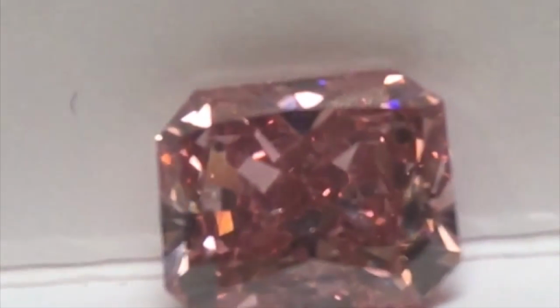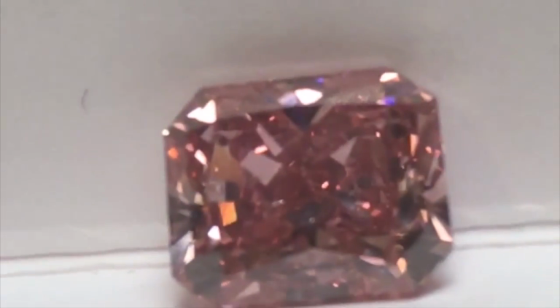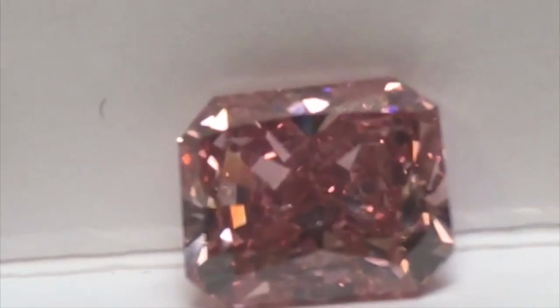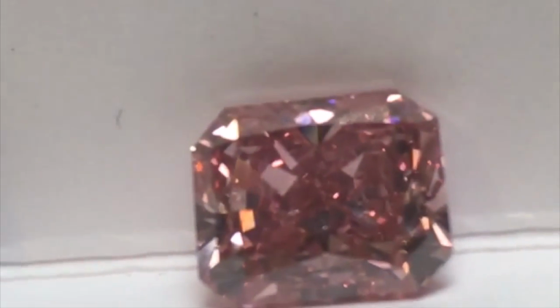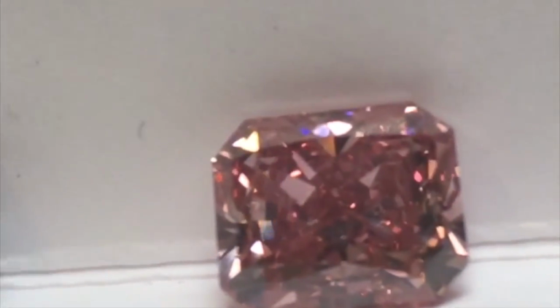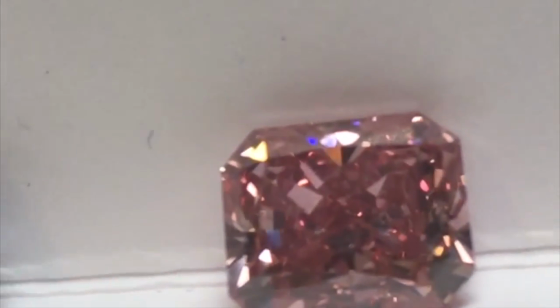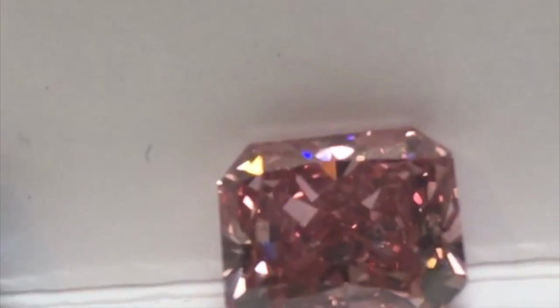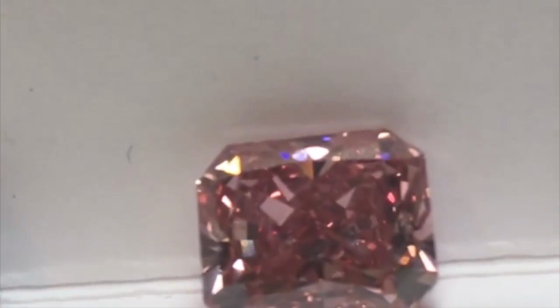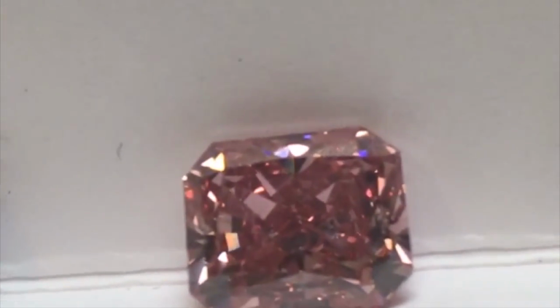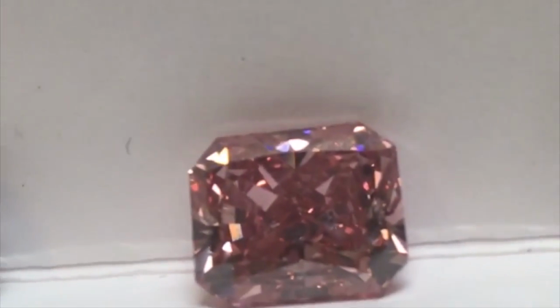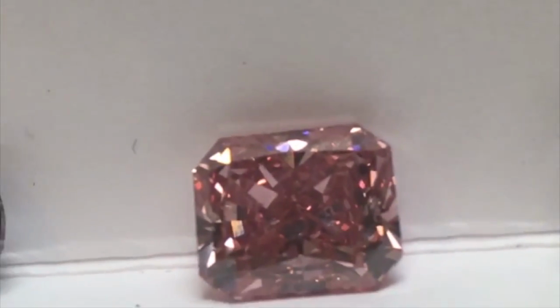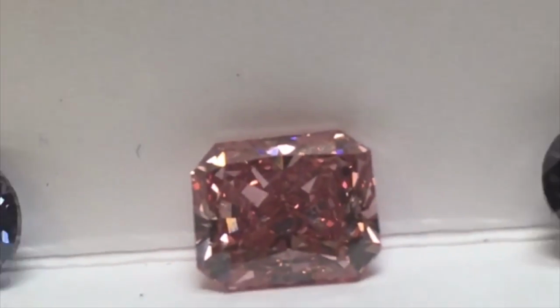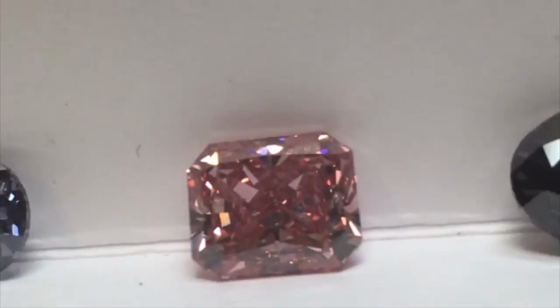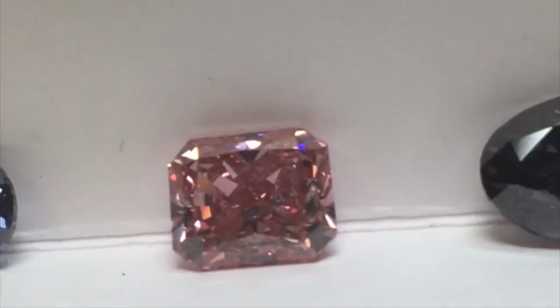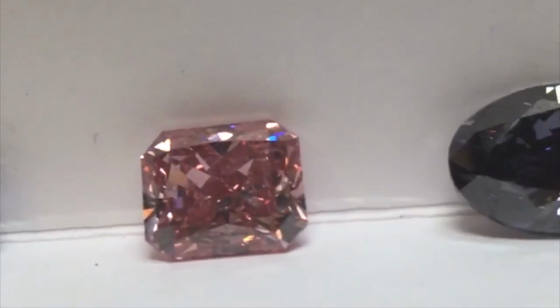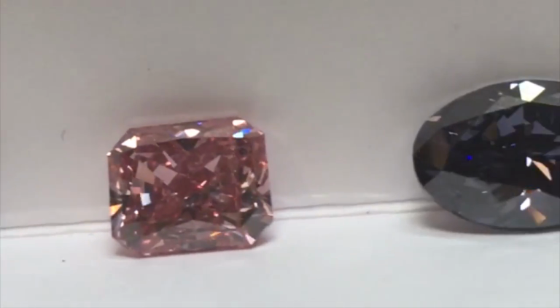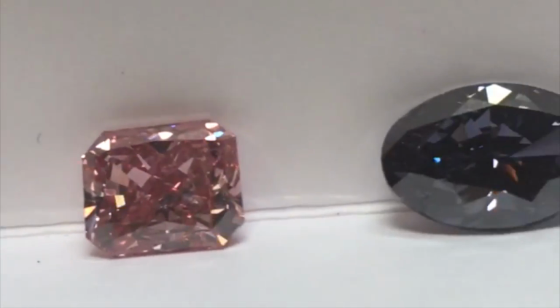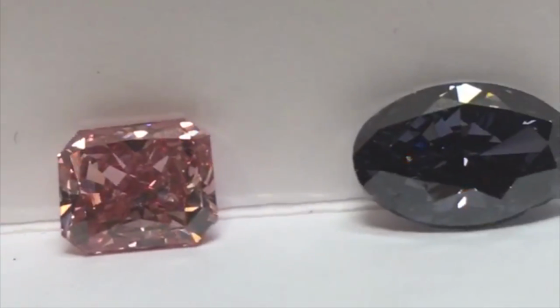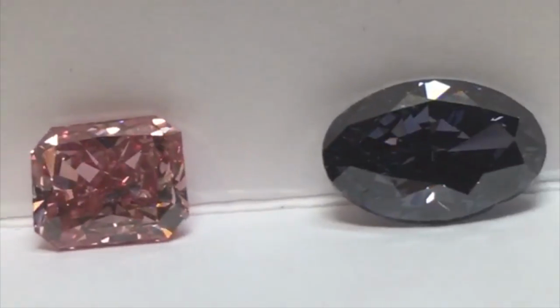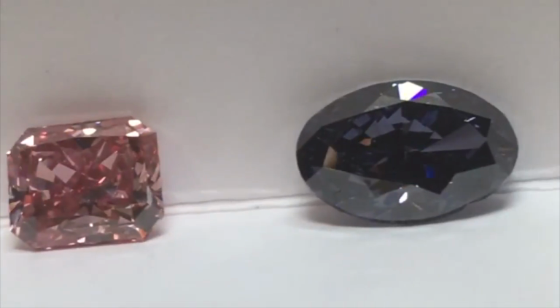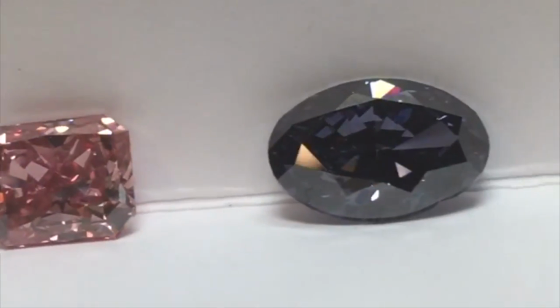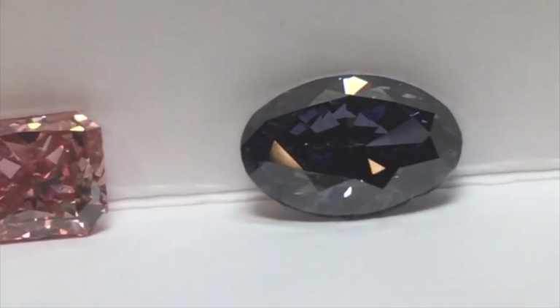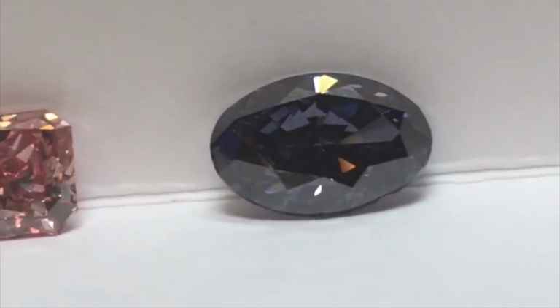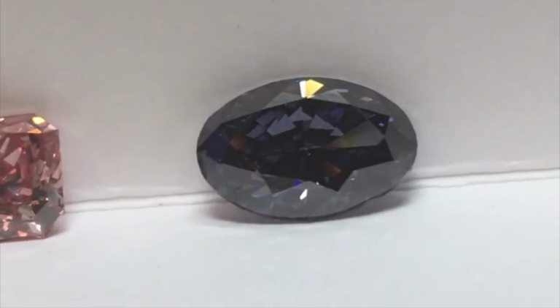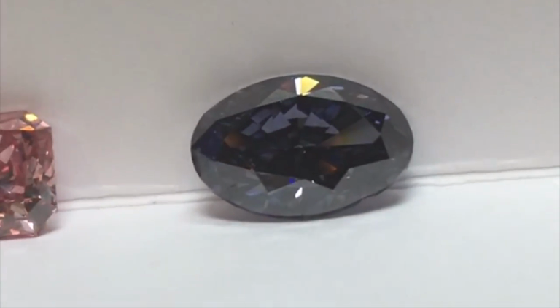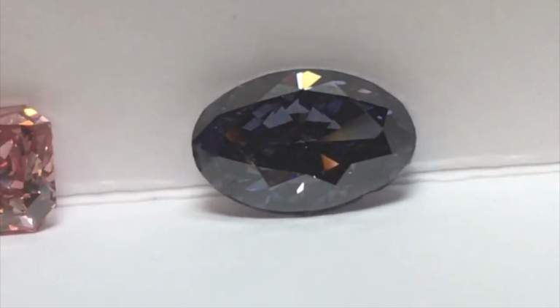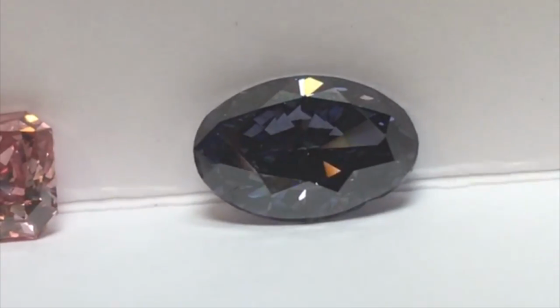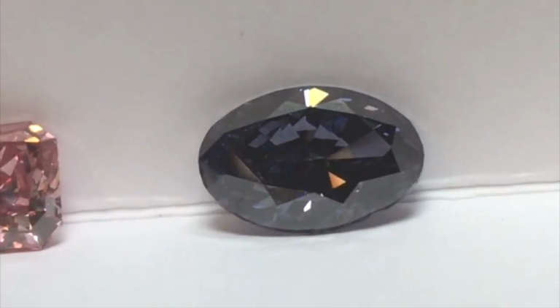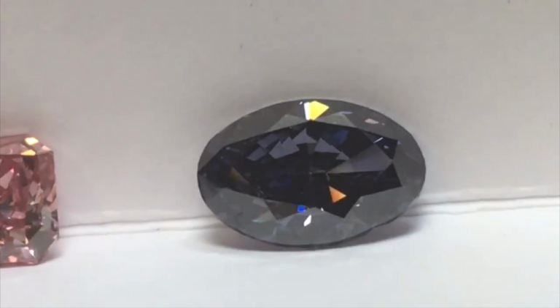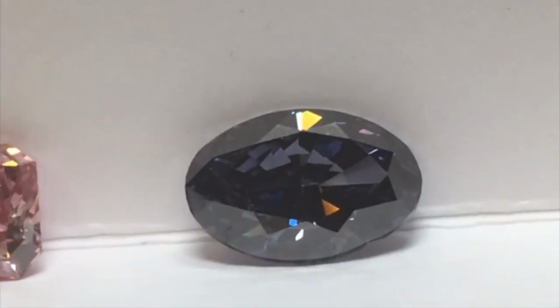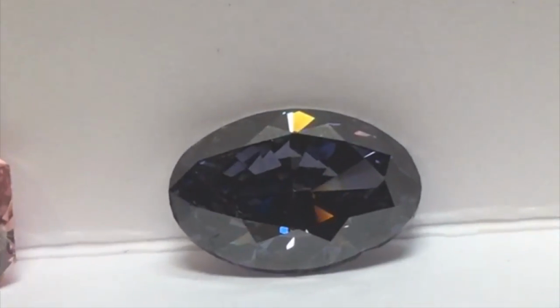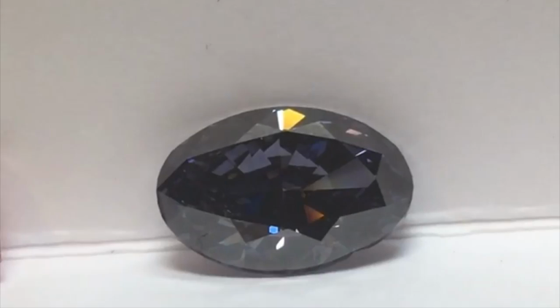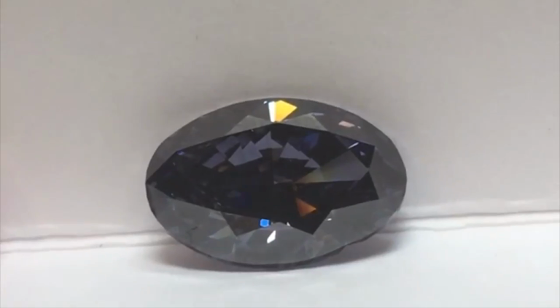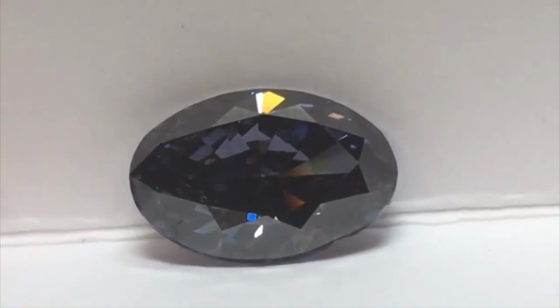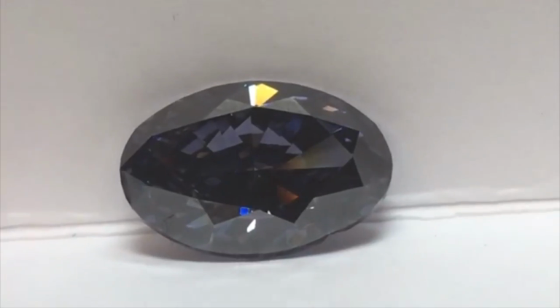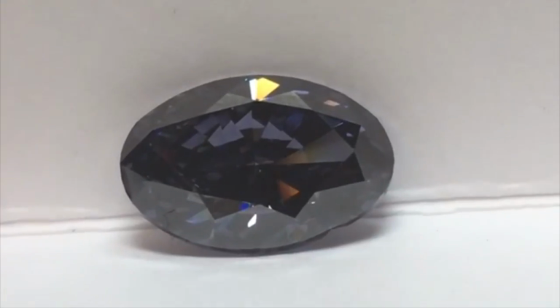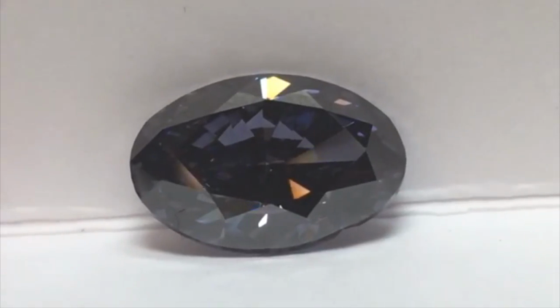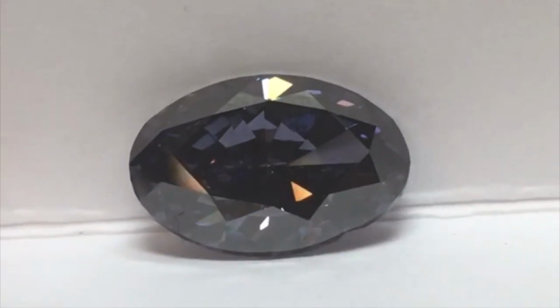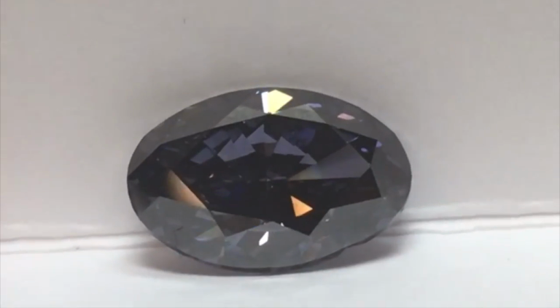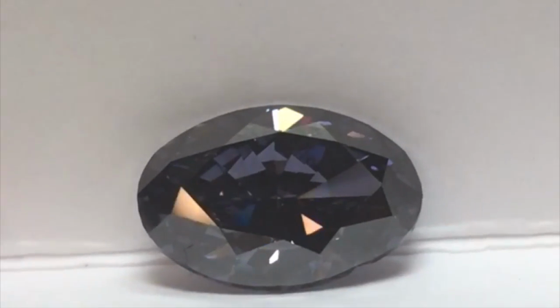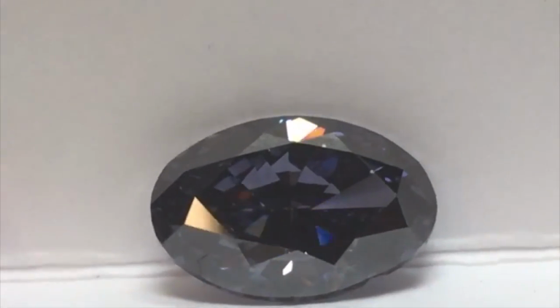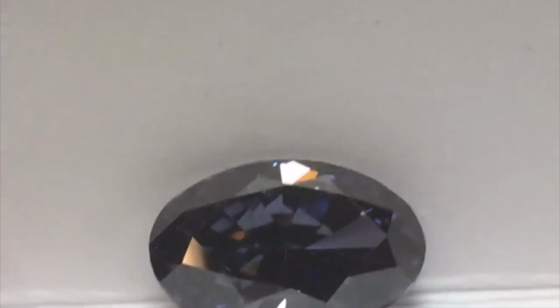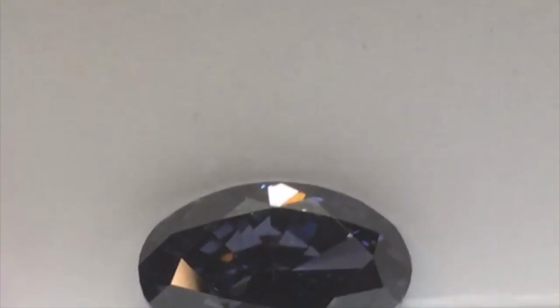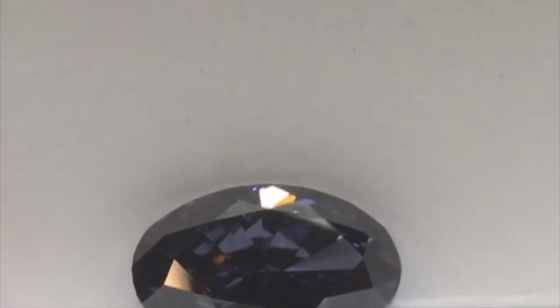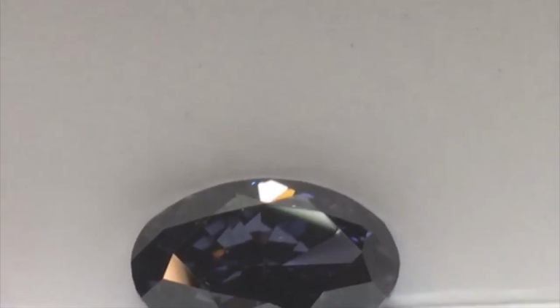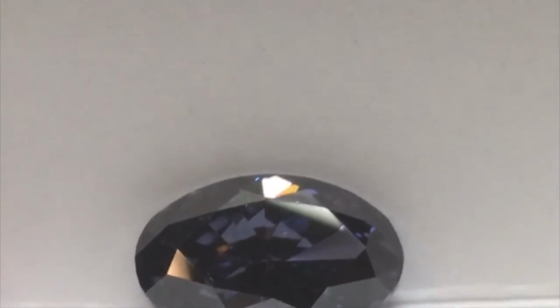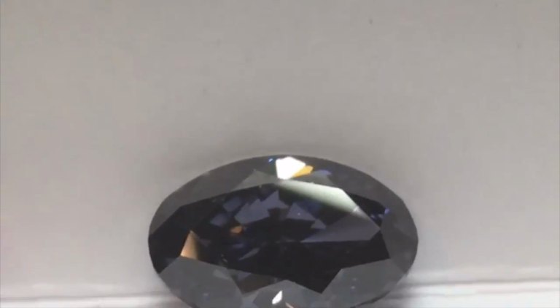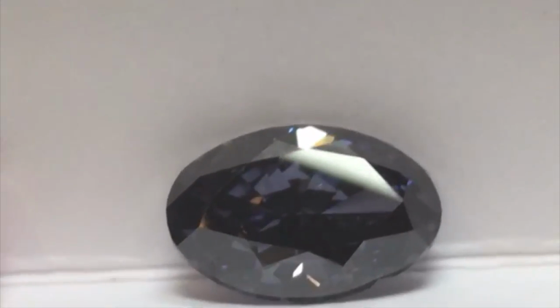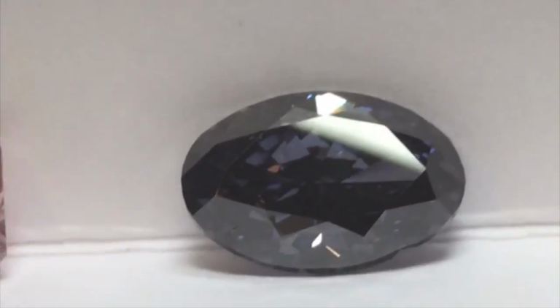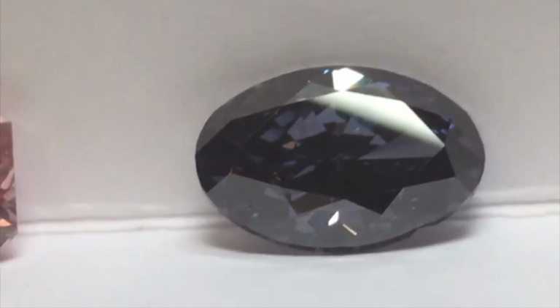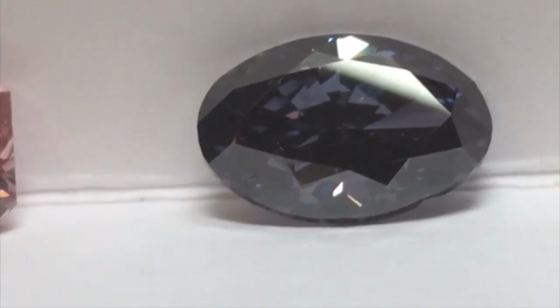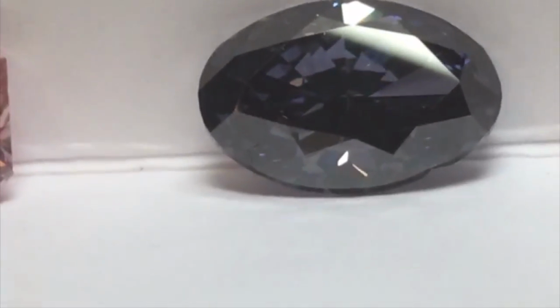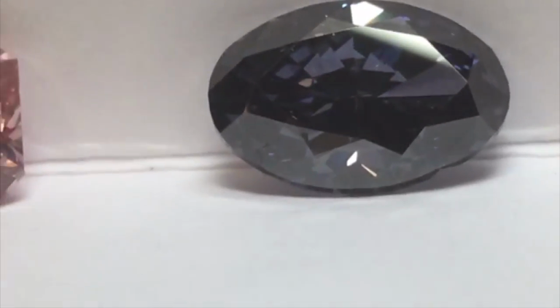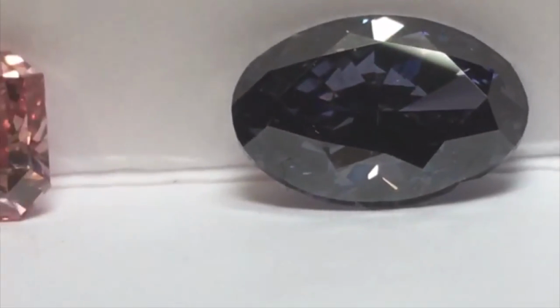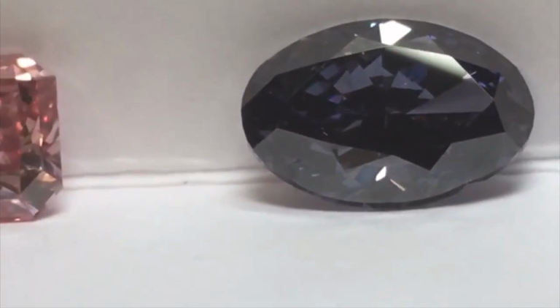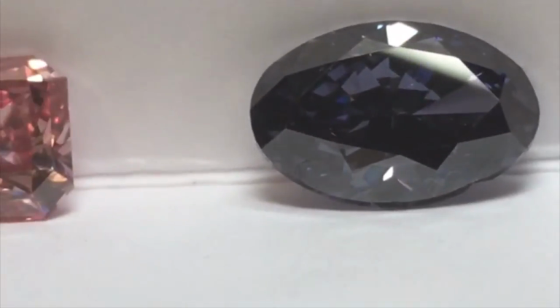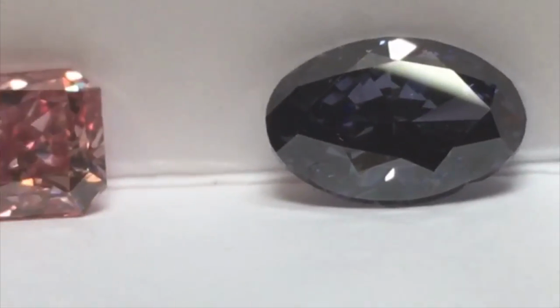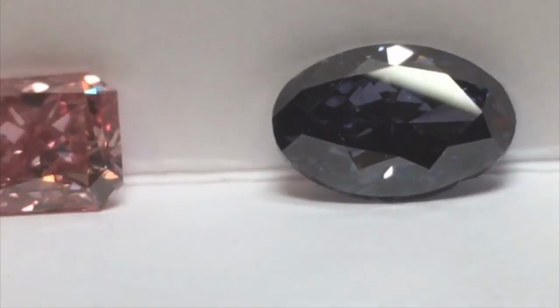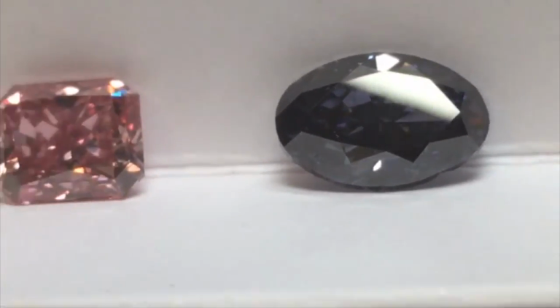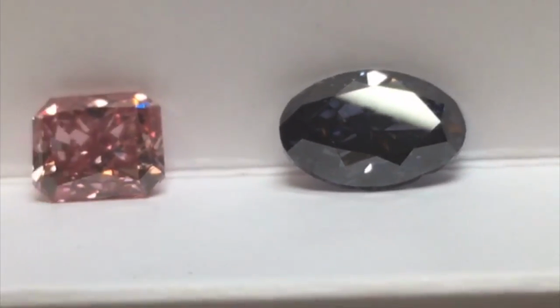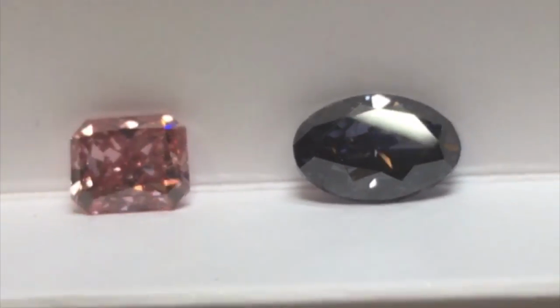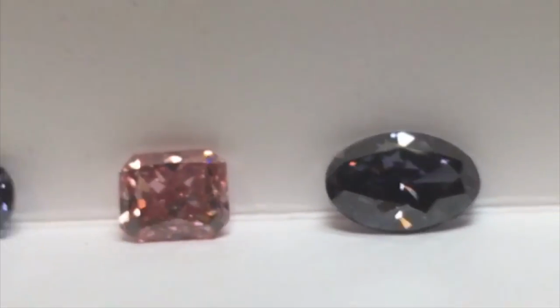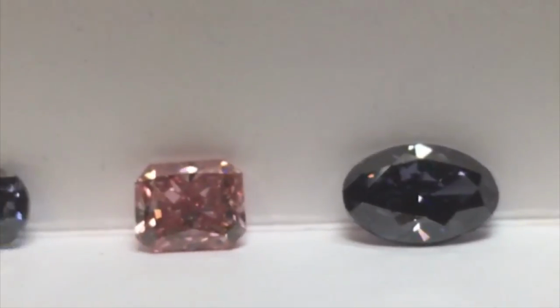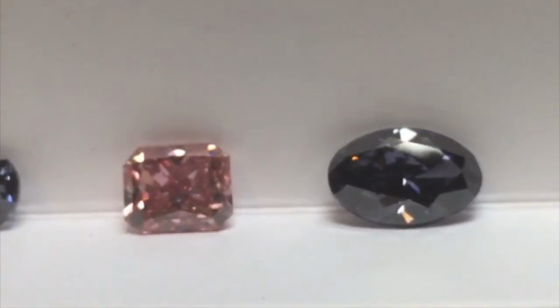Beautiful diamond. And then the star of the show, the extraordinarily rare Argyle Violet, 2 carats 83.